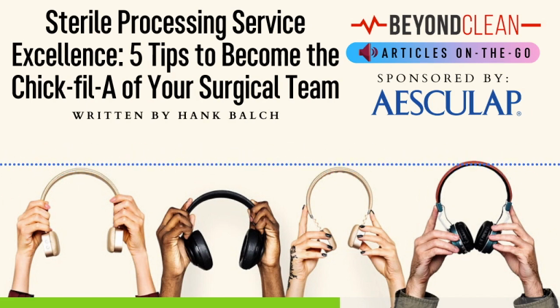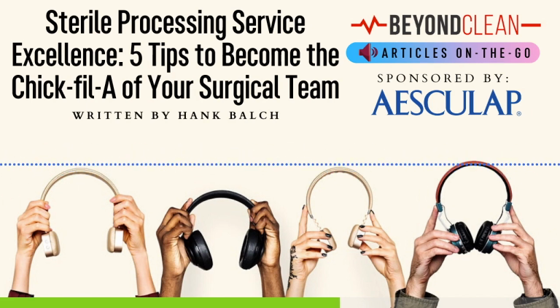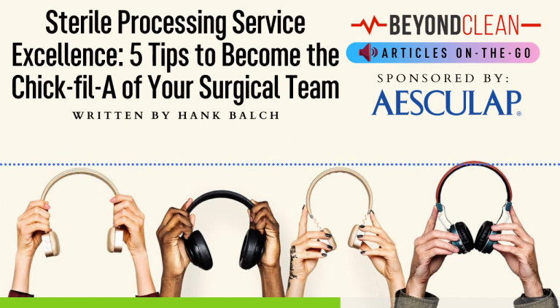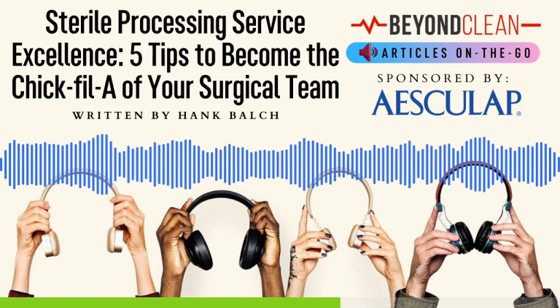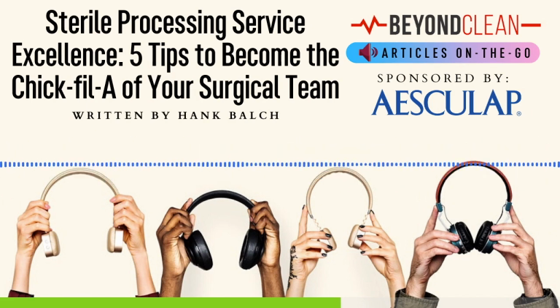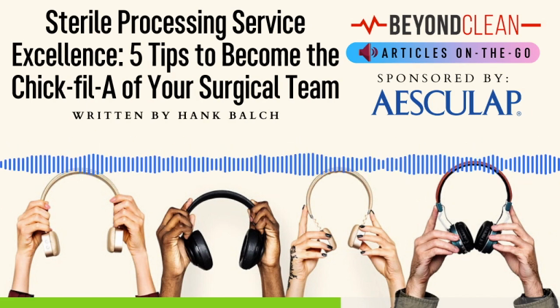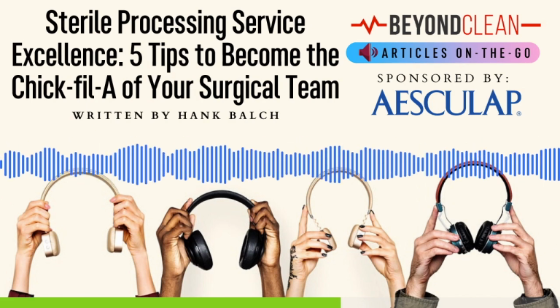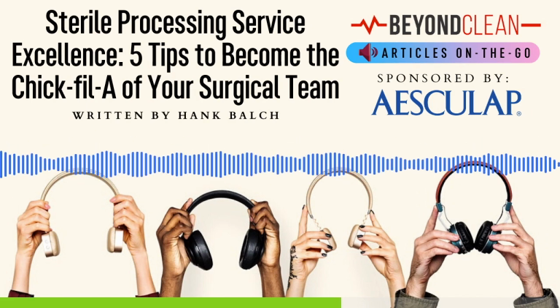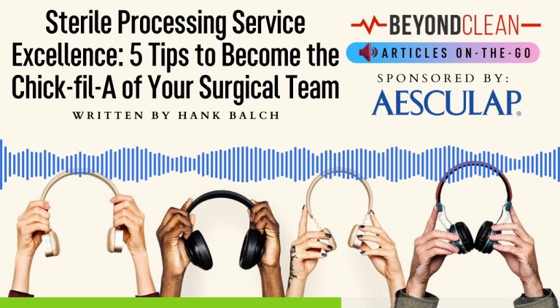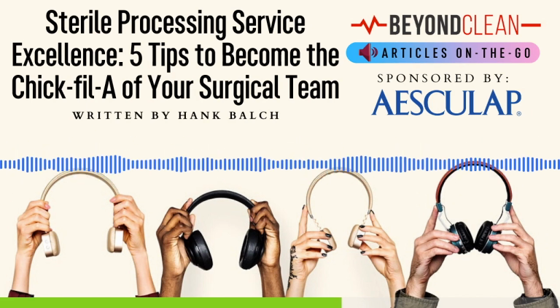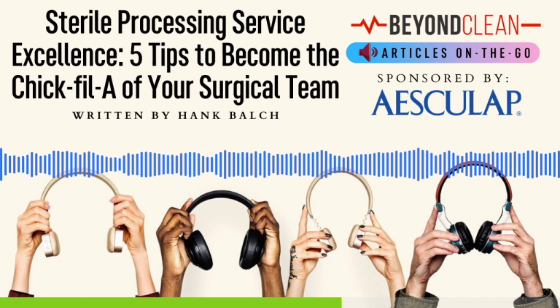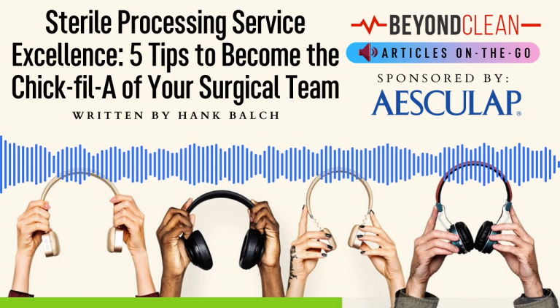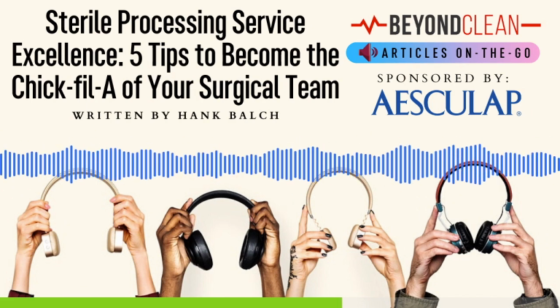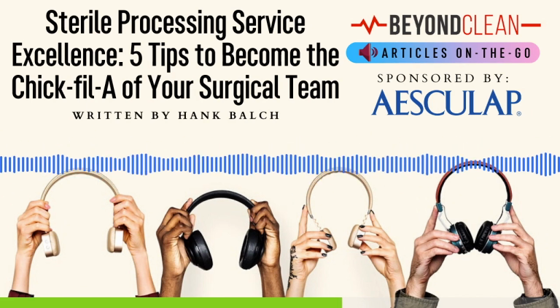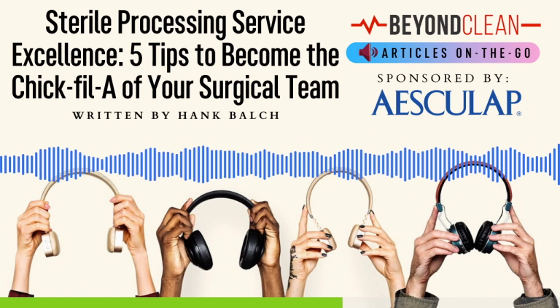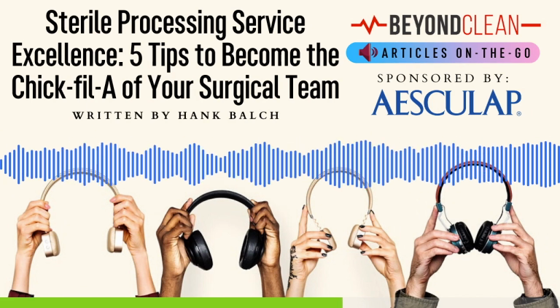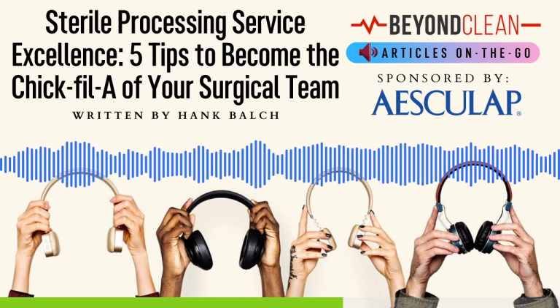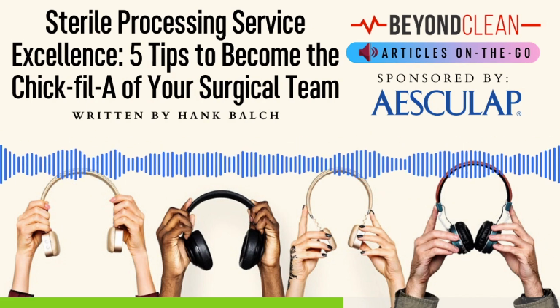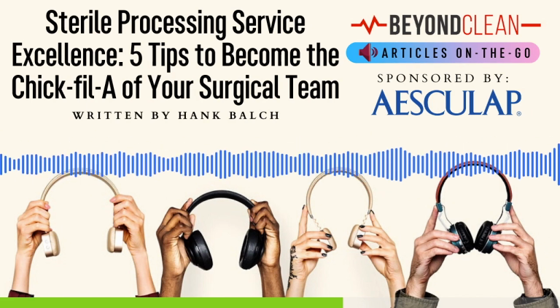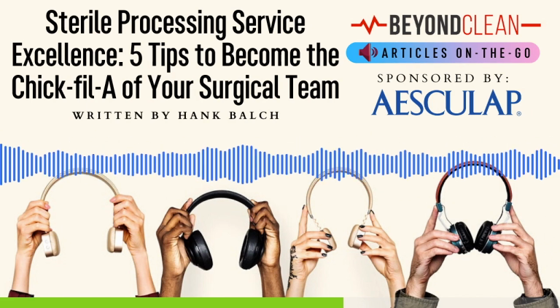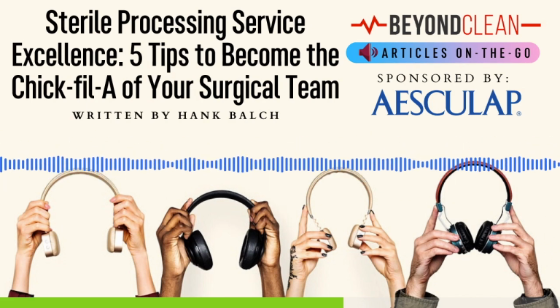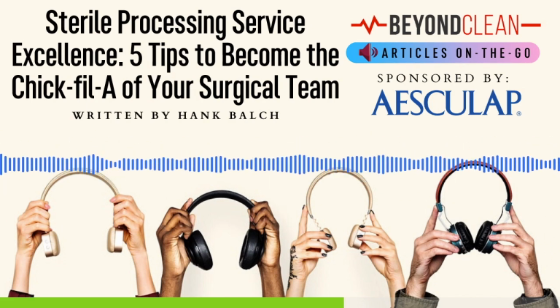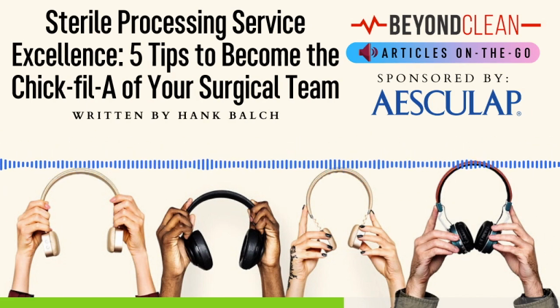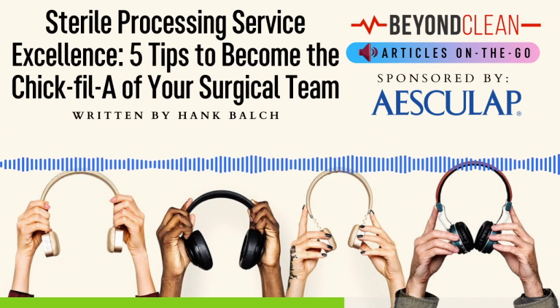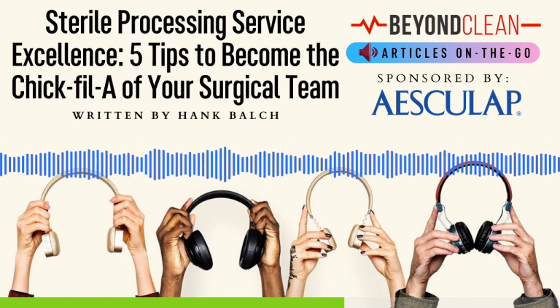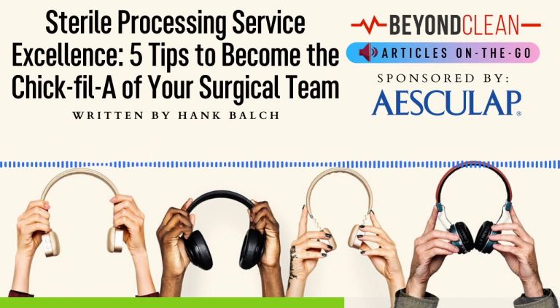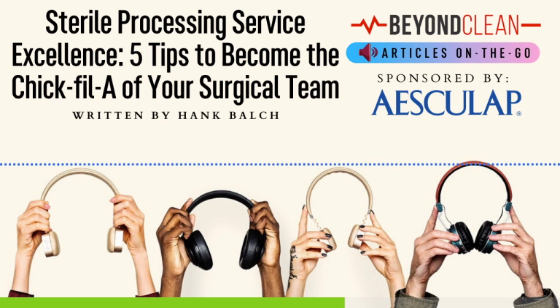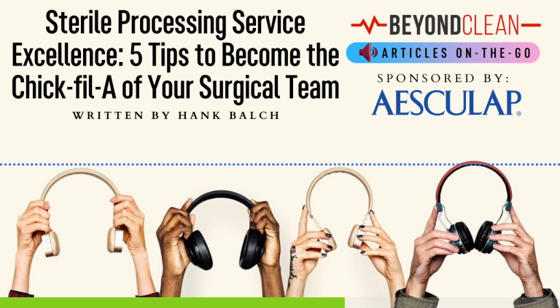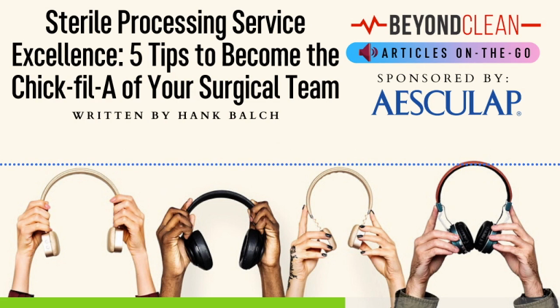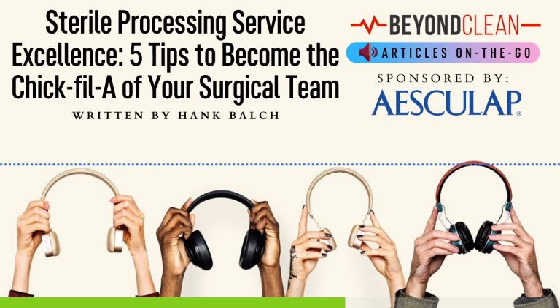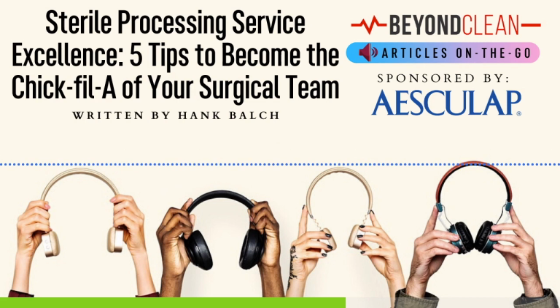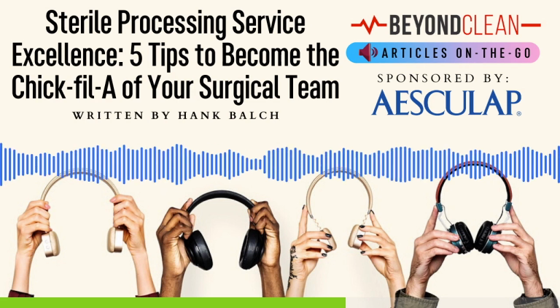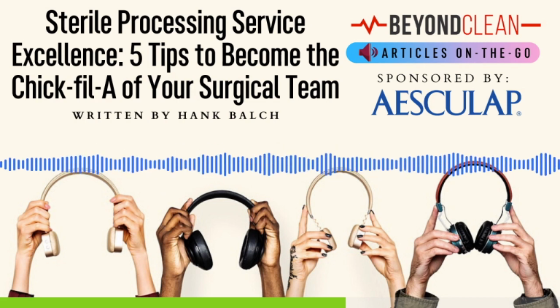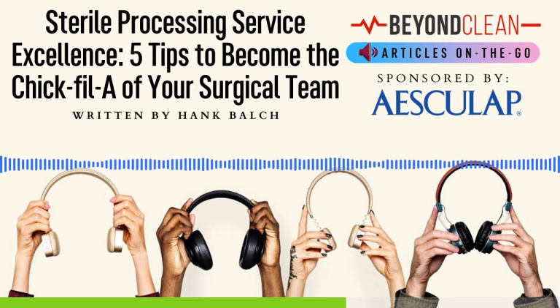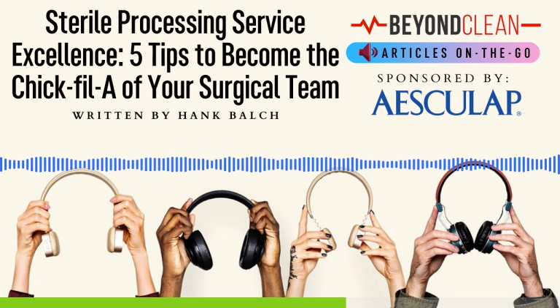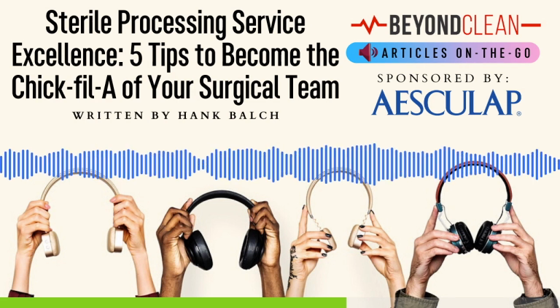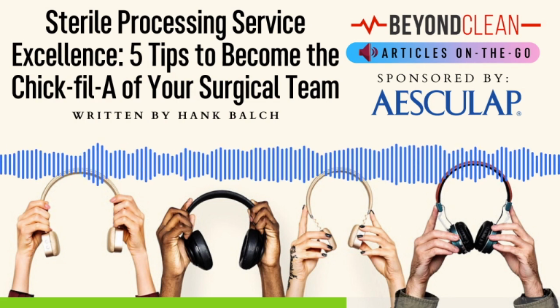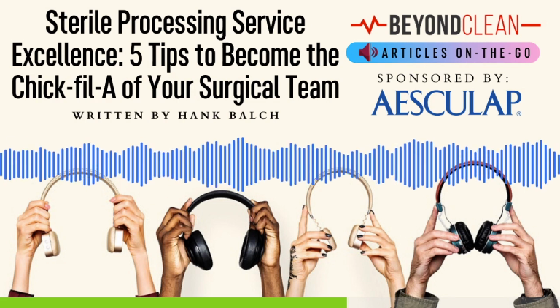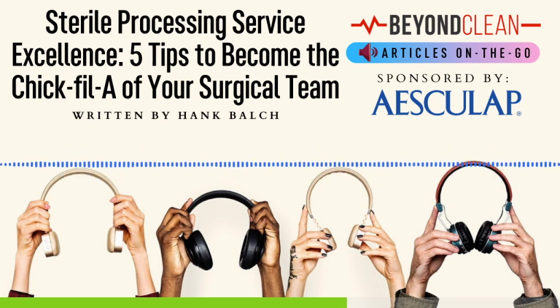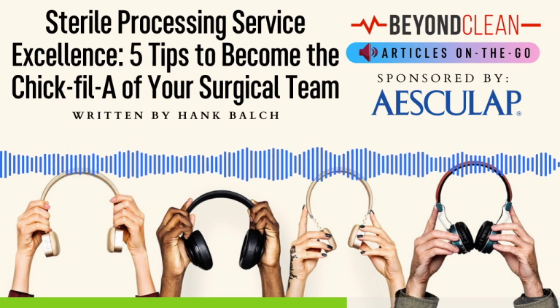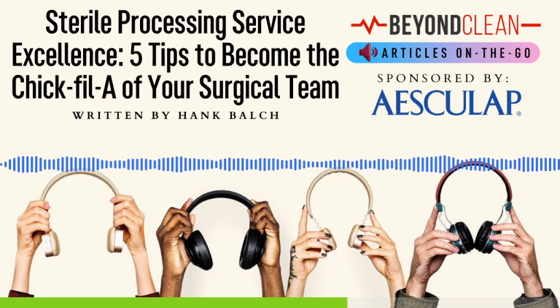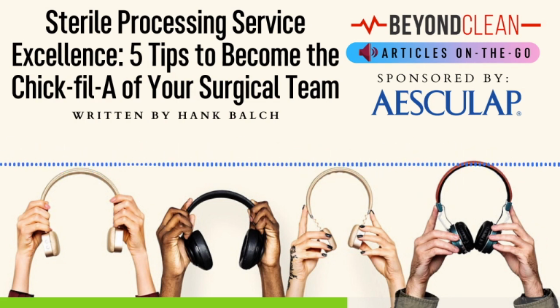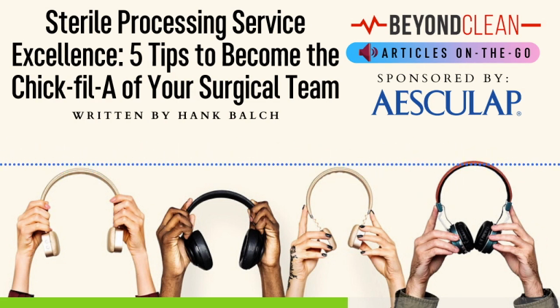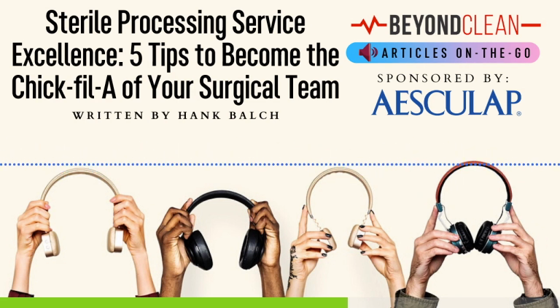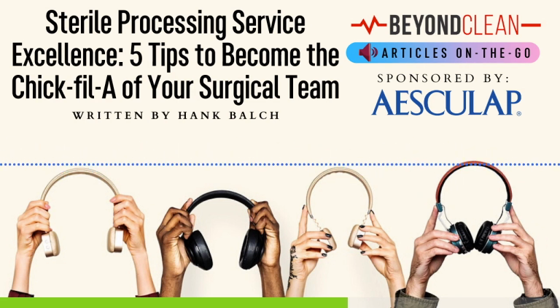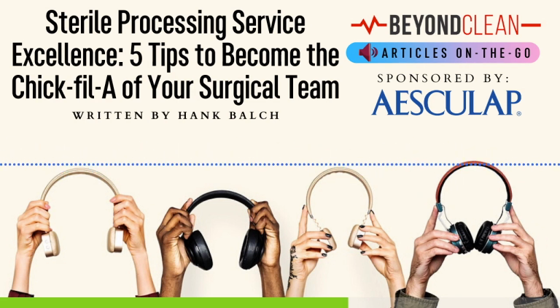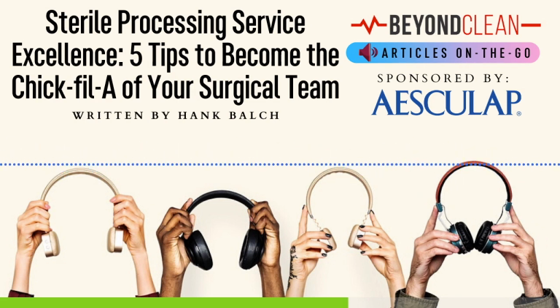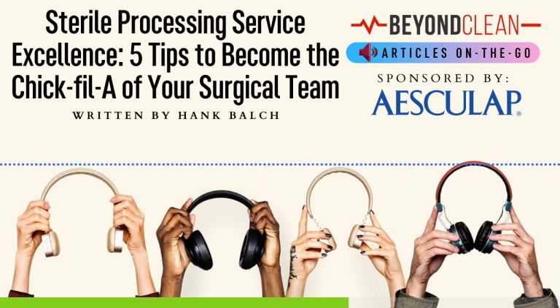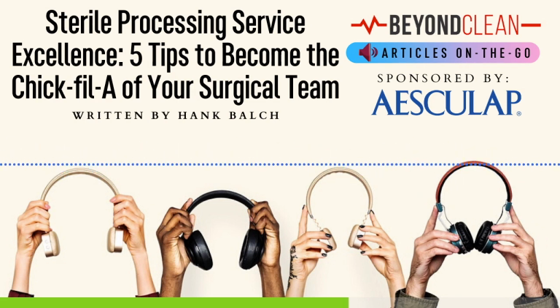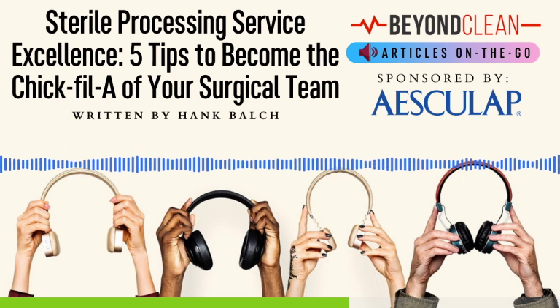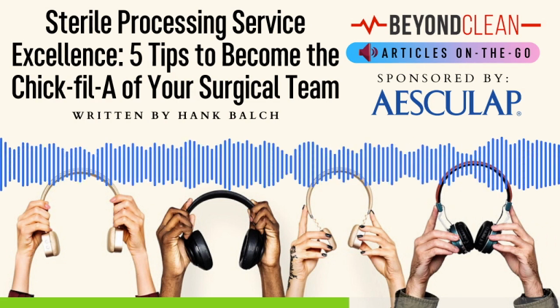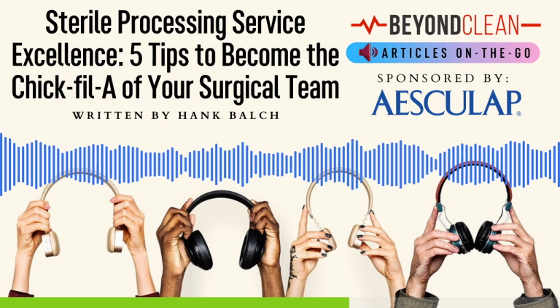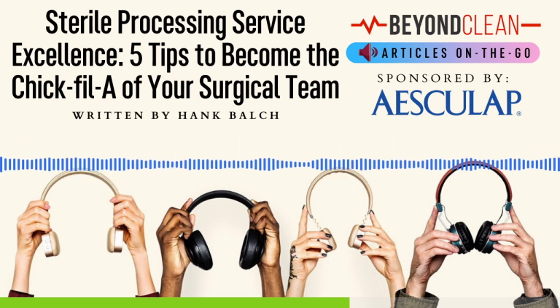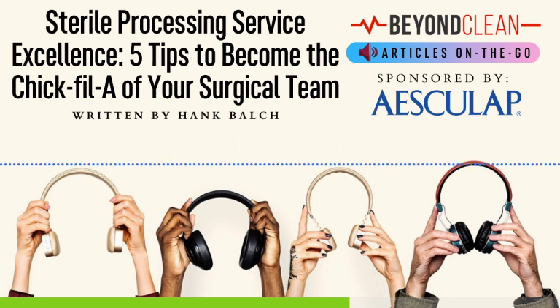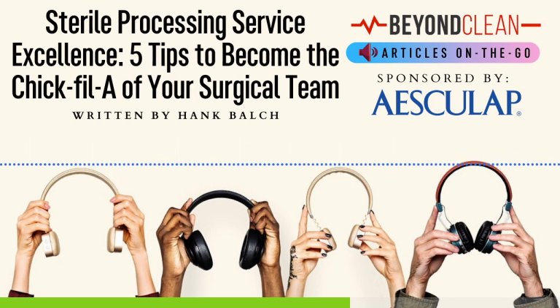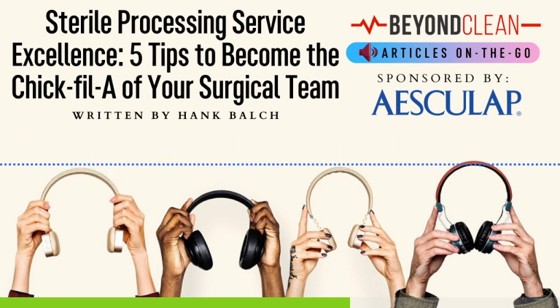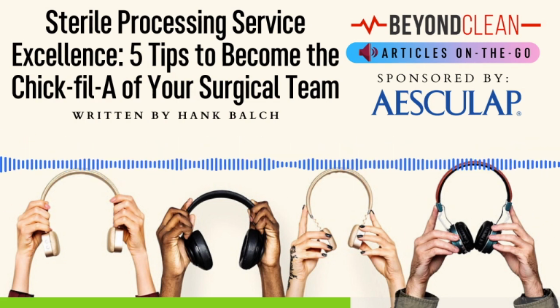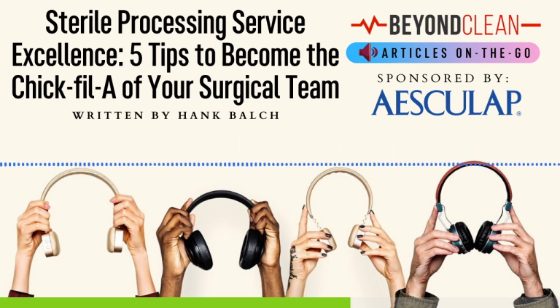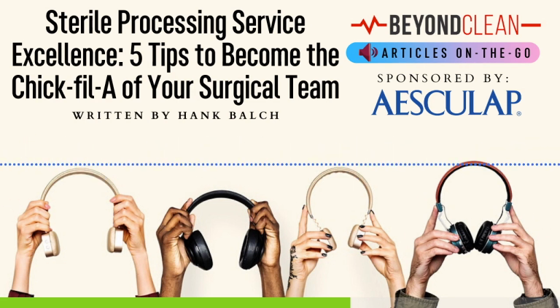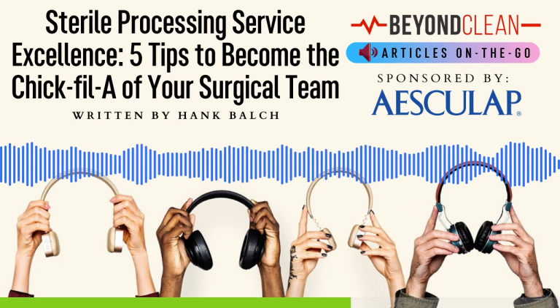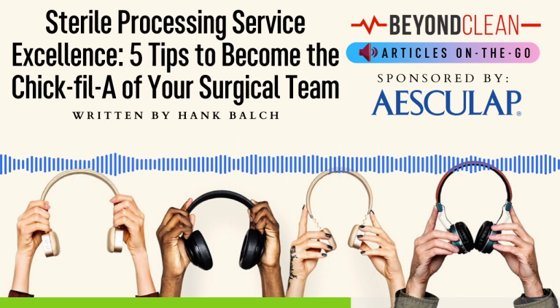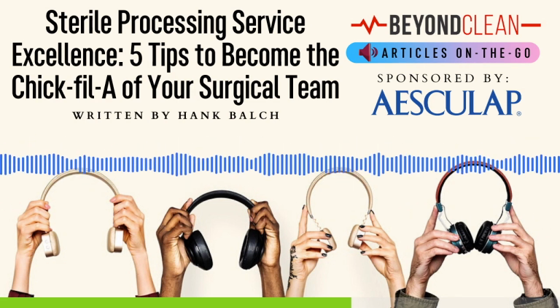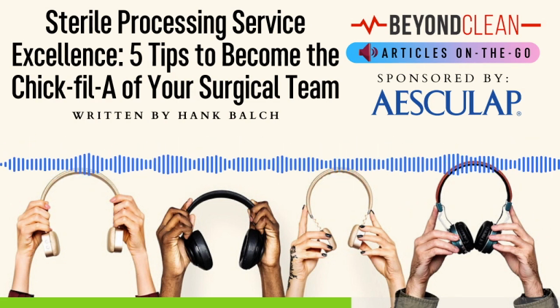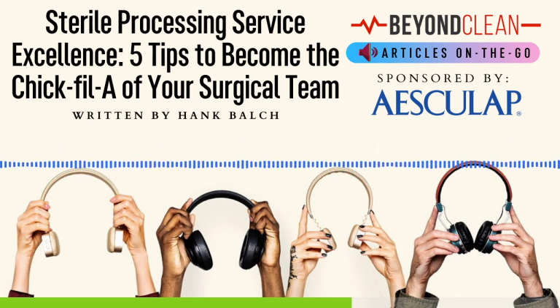Nothing resonates more with an OR manager than the words 'let me take care of that for you,' and then doing it excellently.